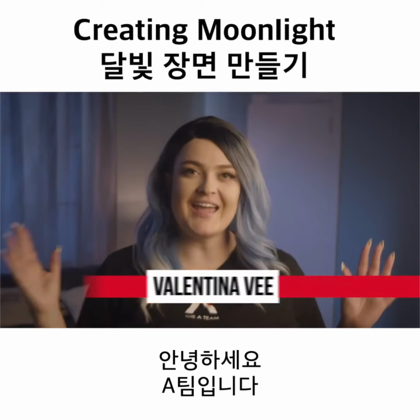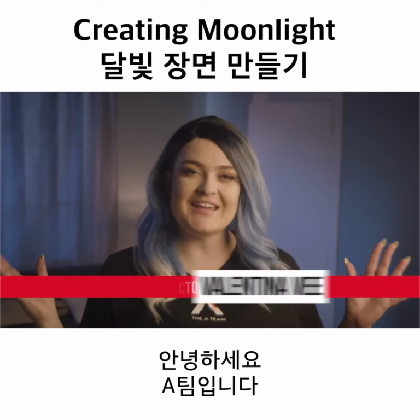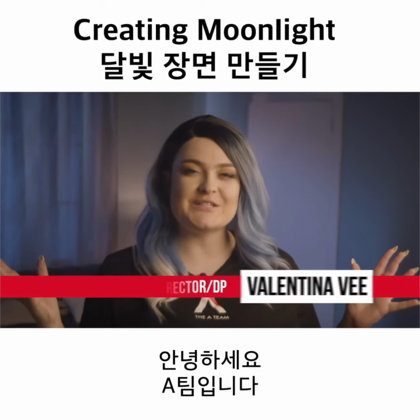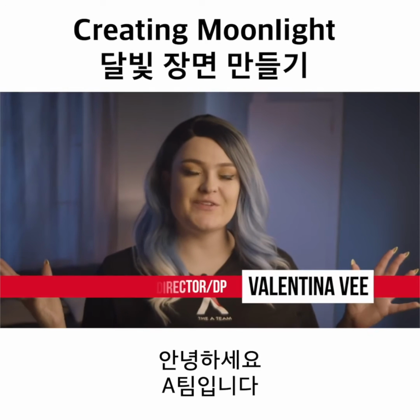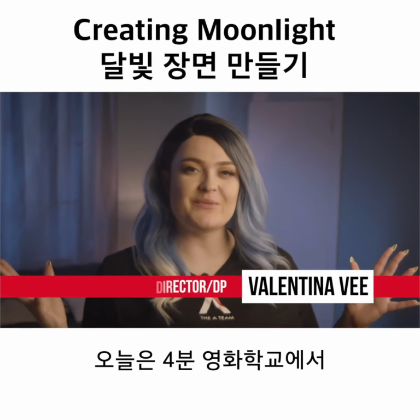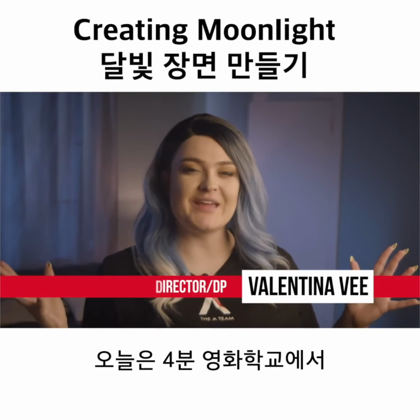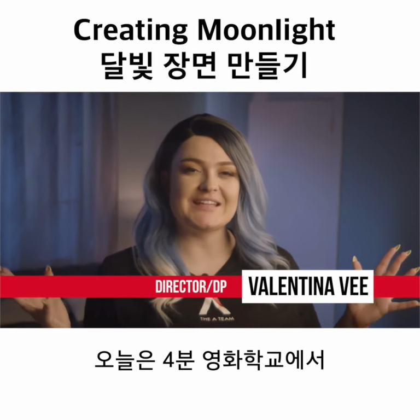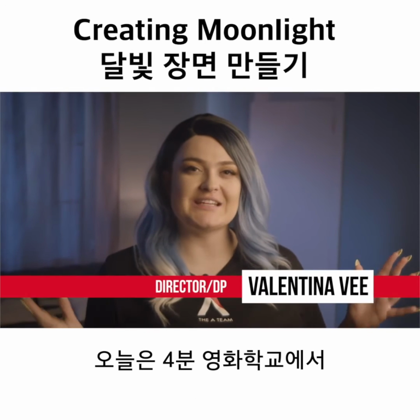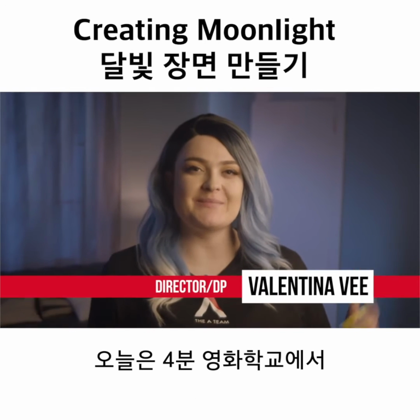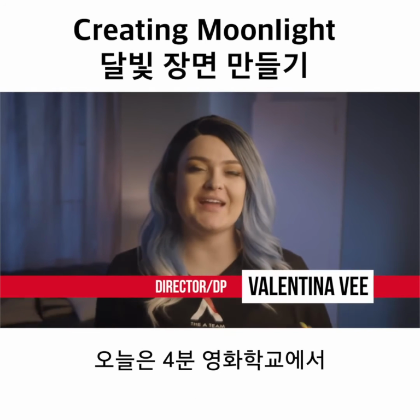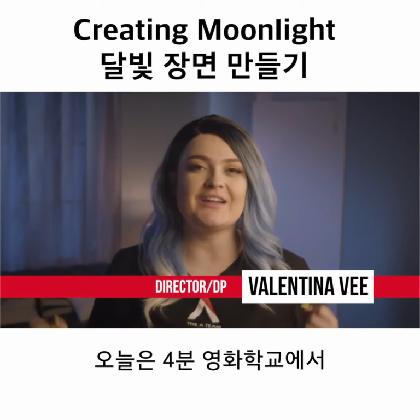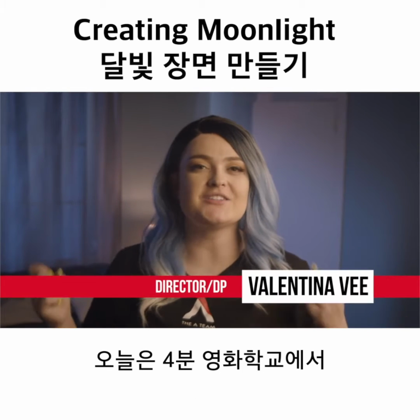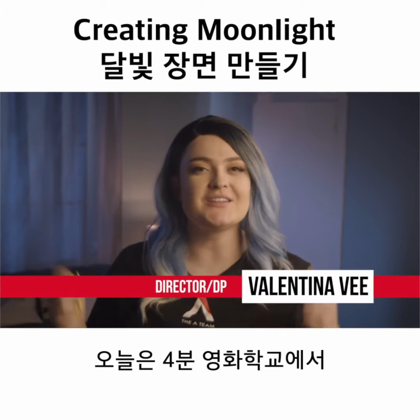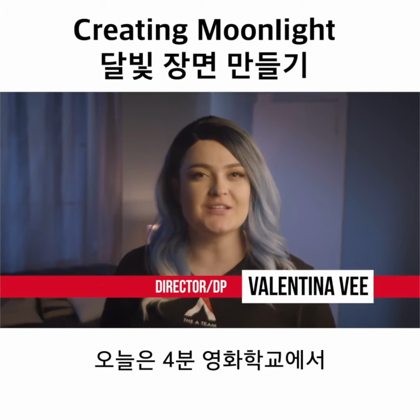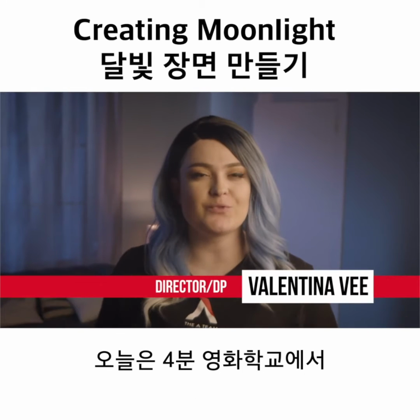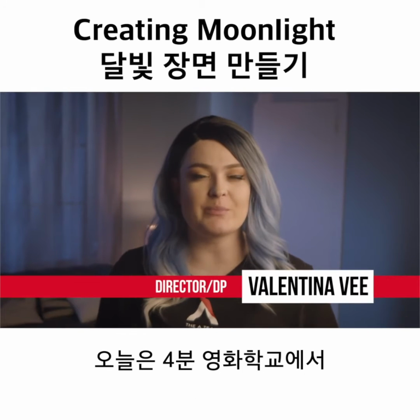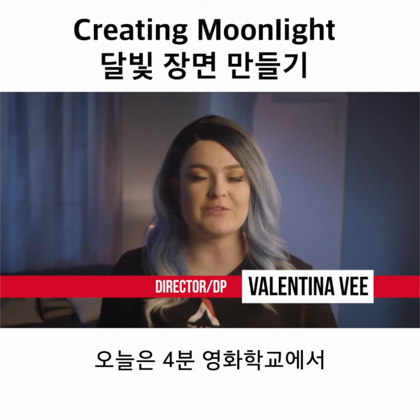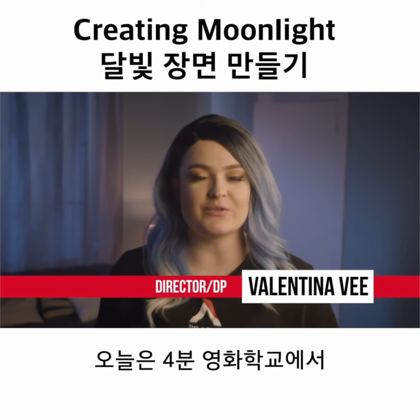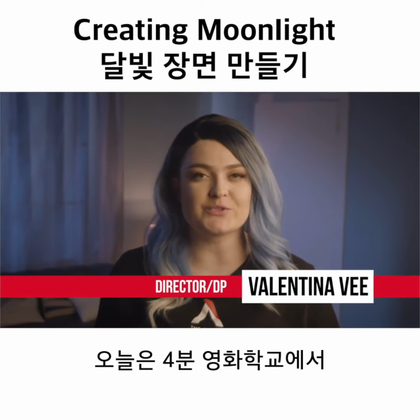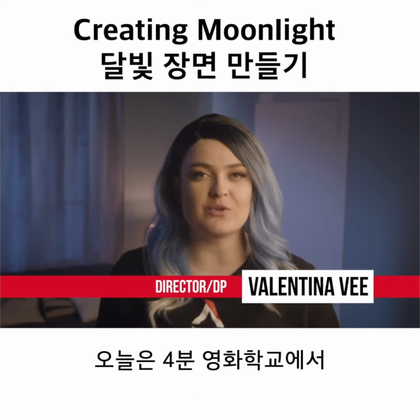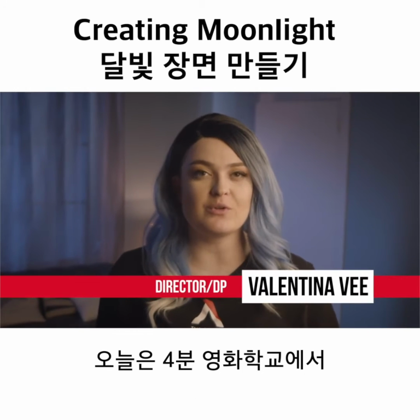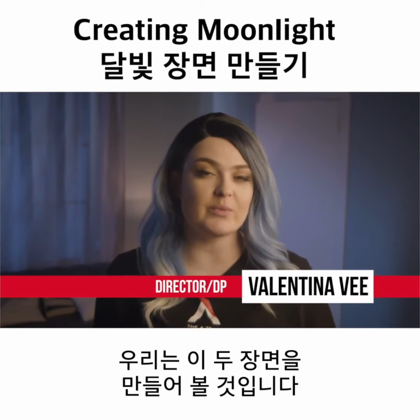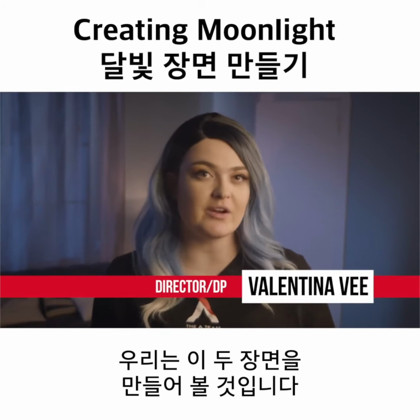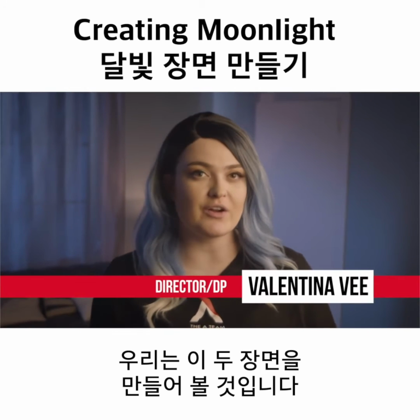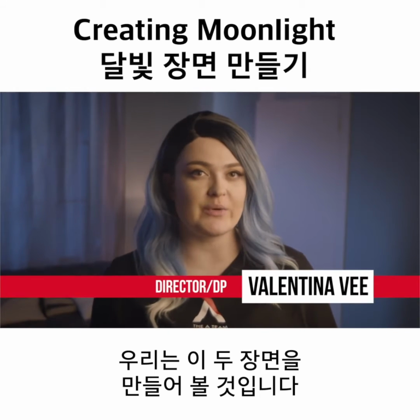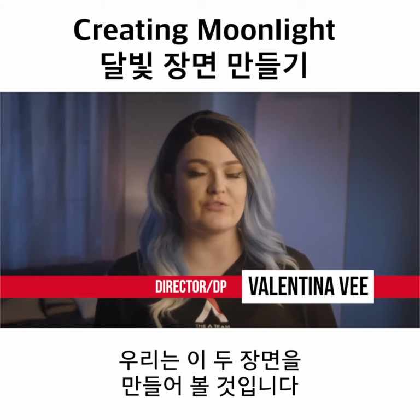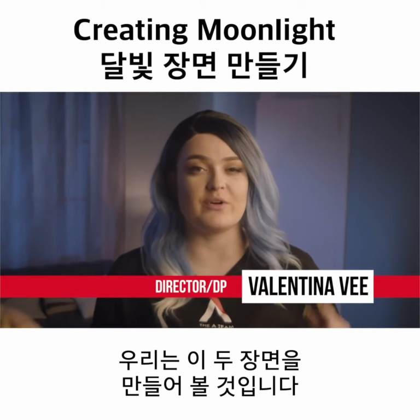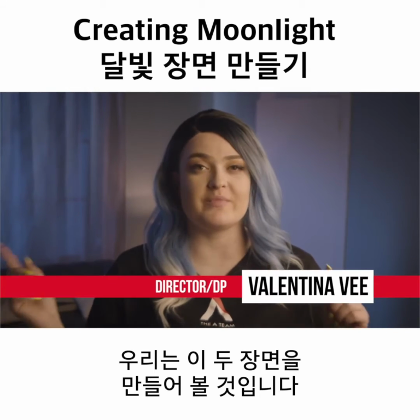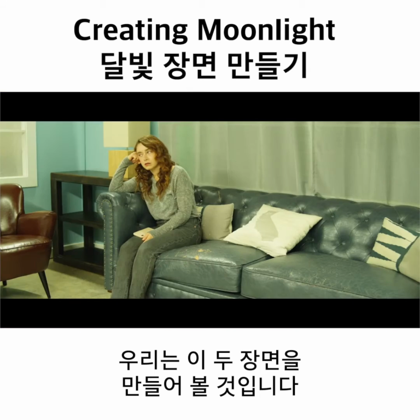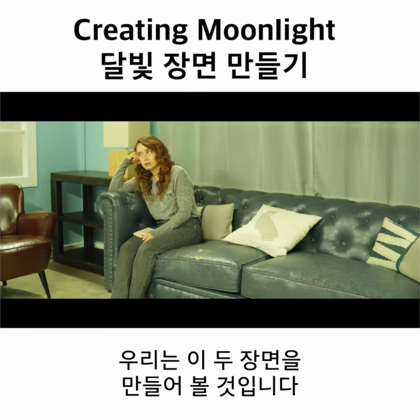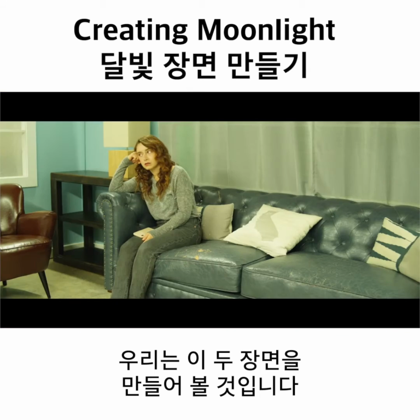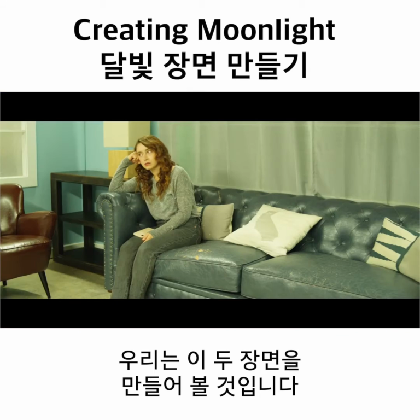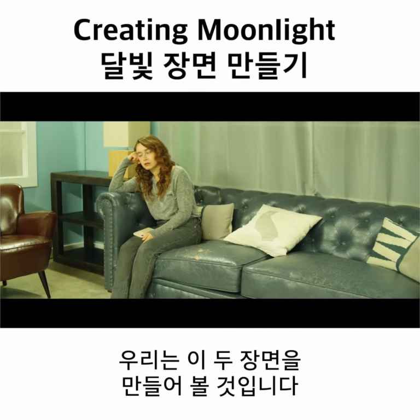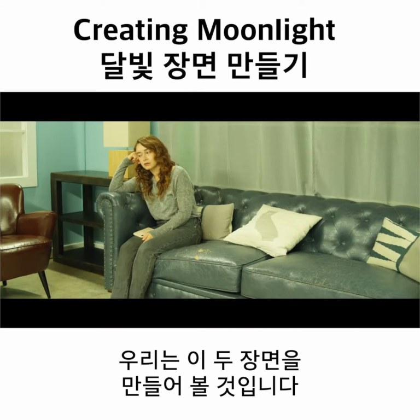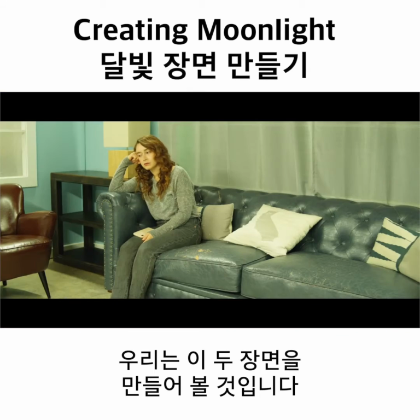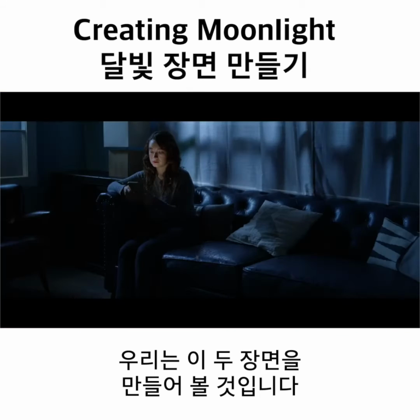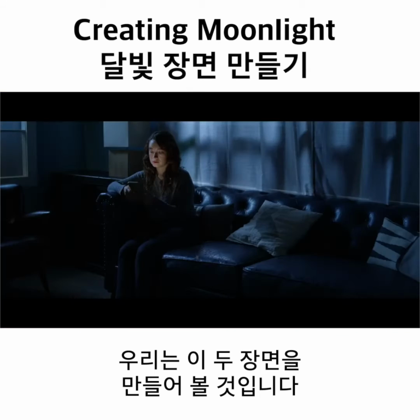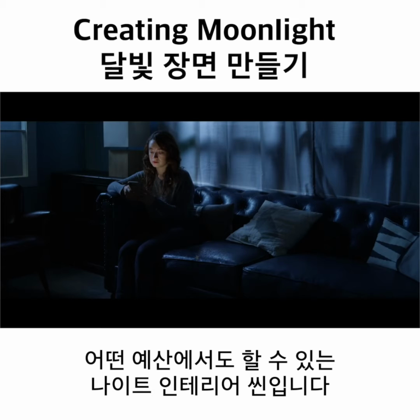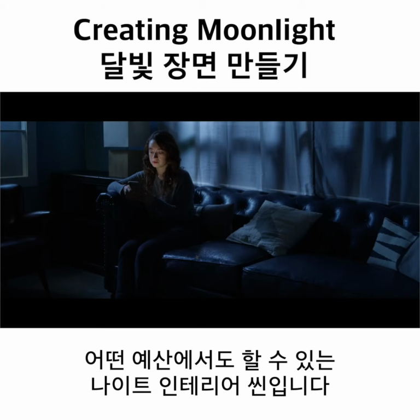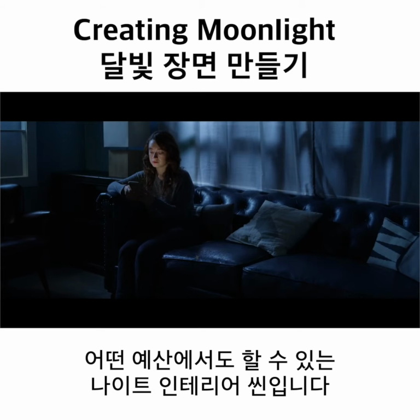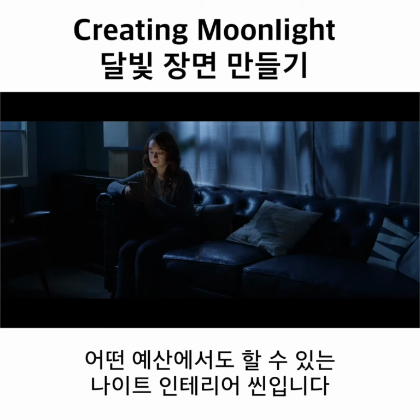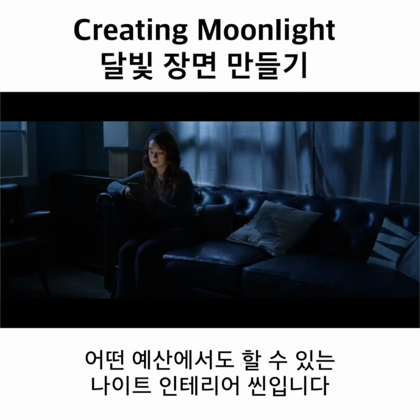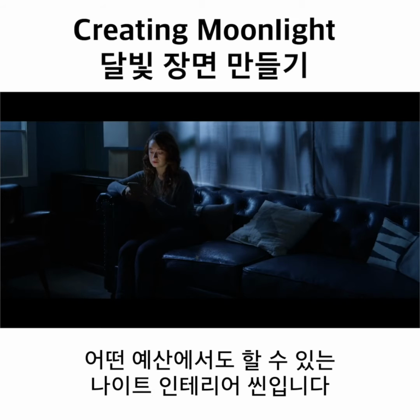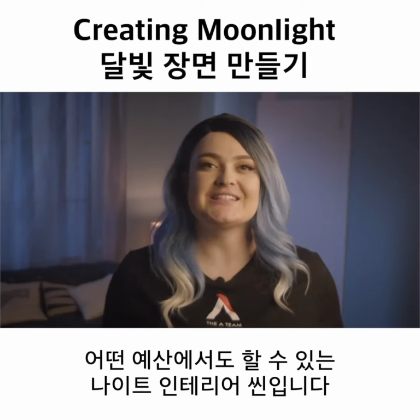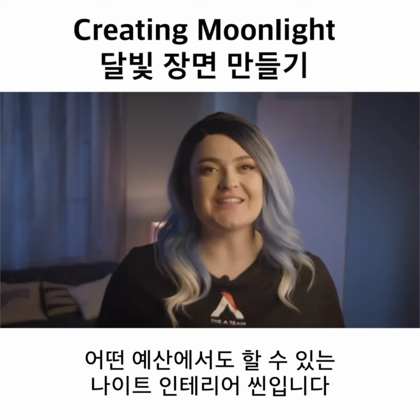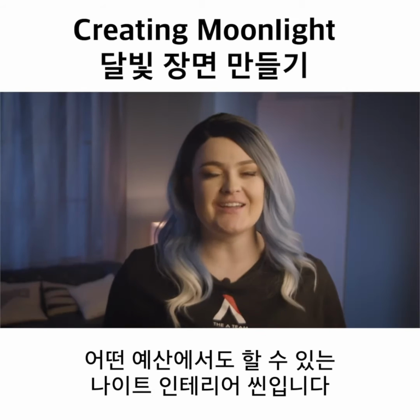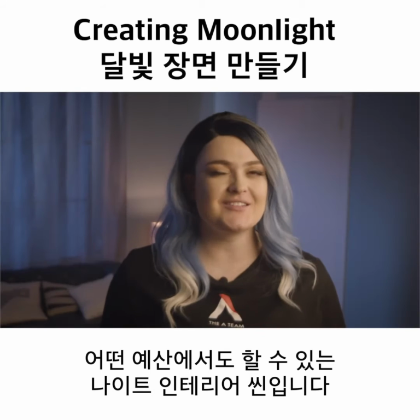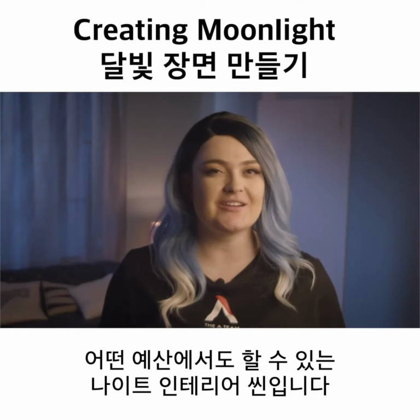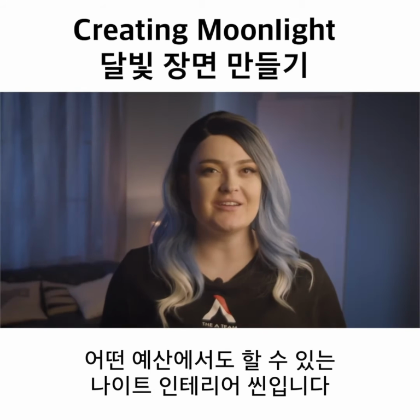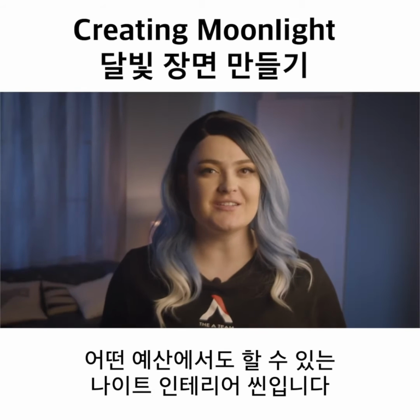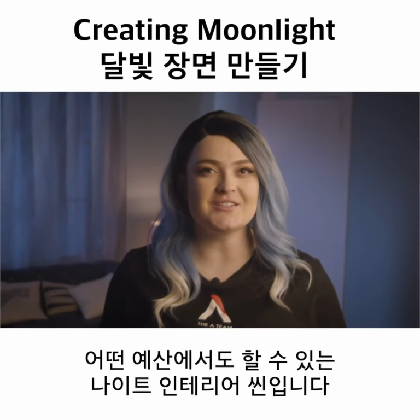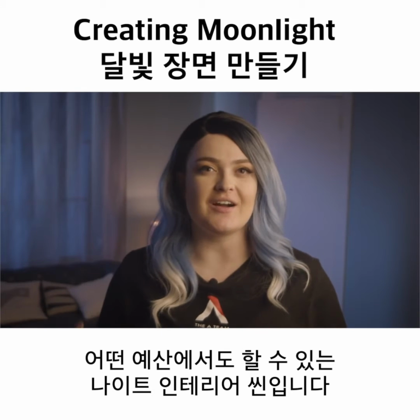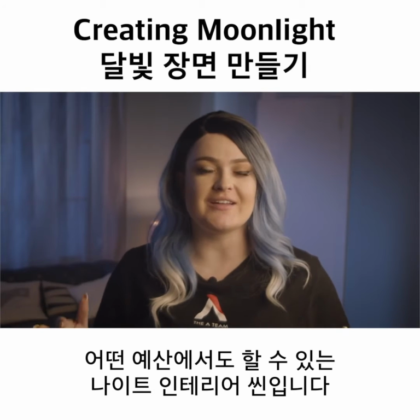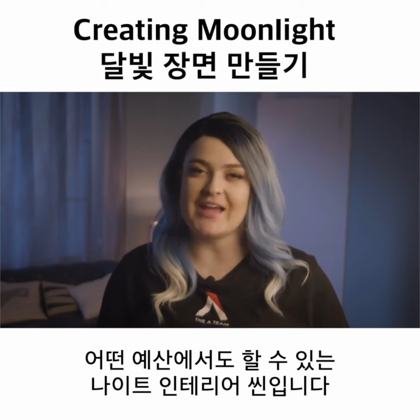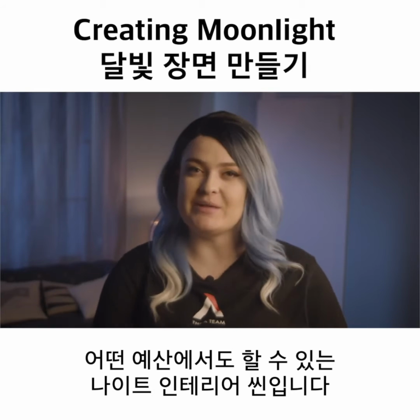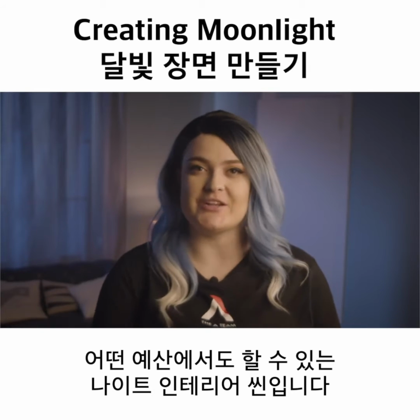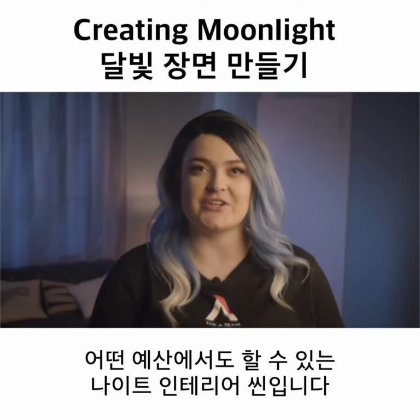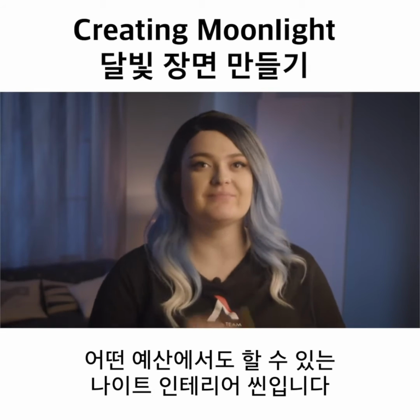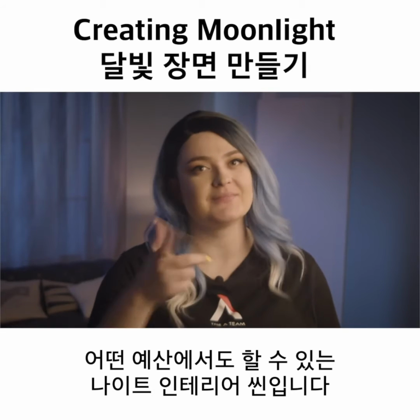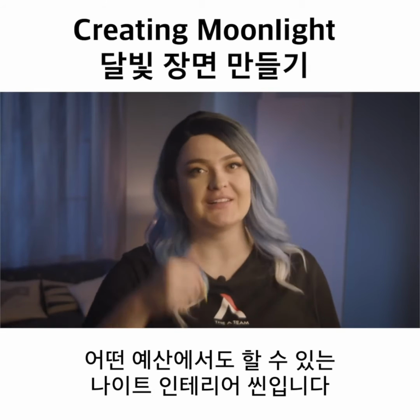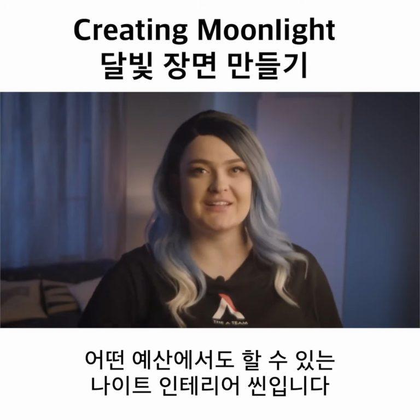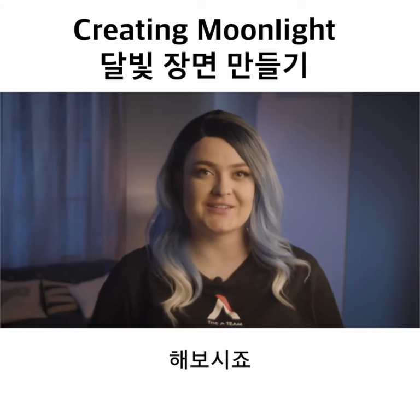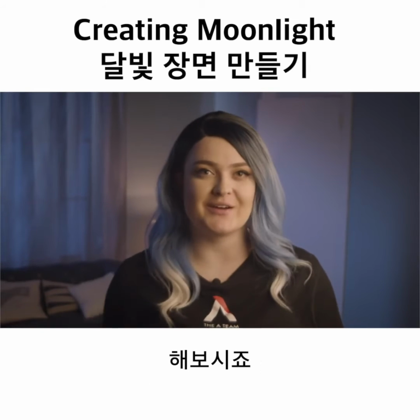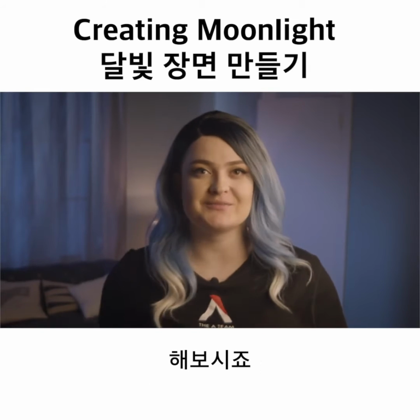Hey, it's V from the A-Team, and on today's 4 Minute Film School, we are going from this to this. It is night interiors on any budget. Let's go.